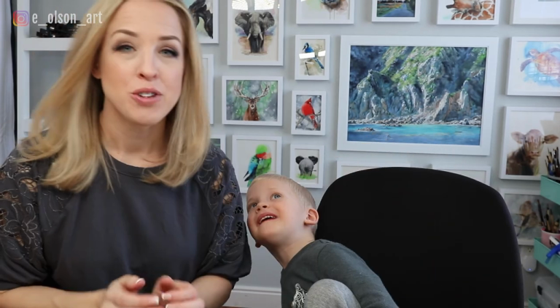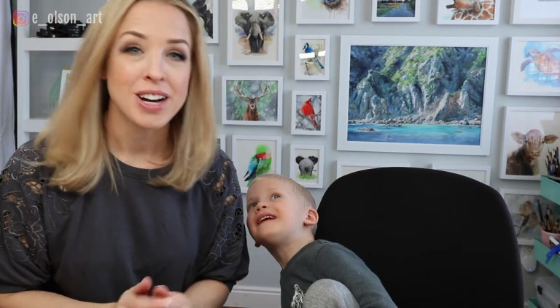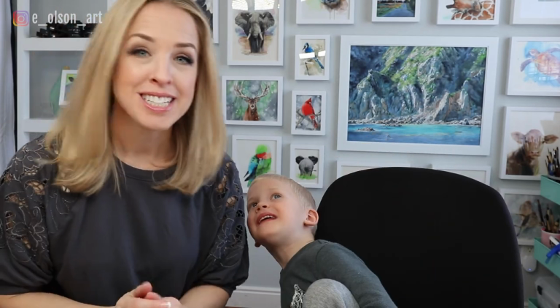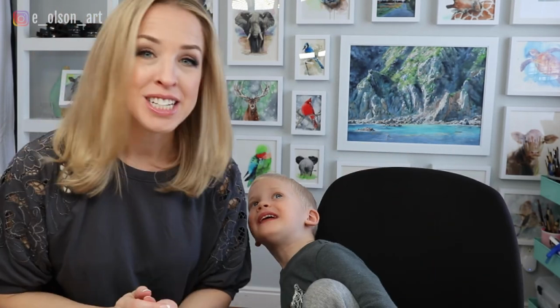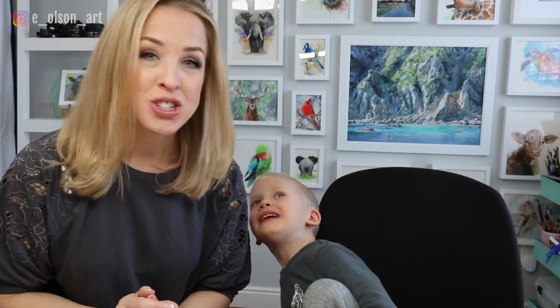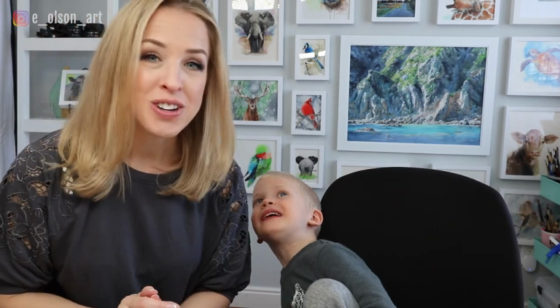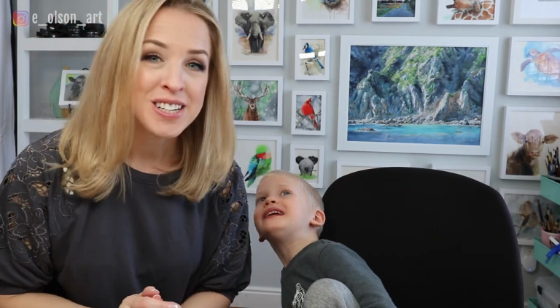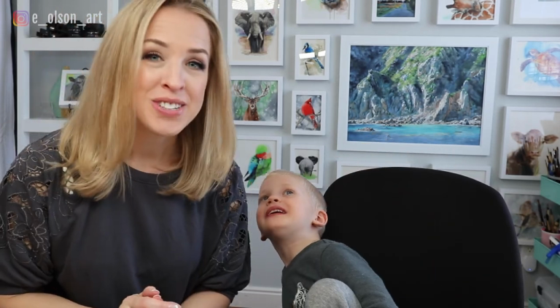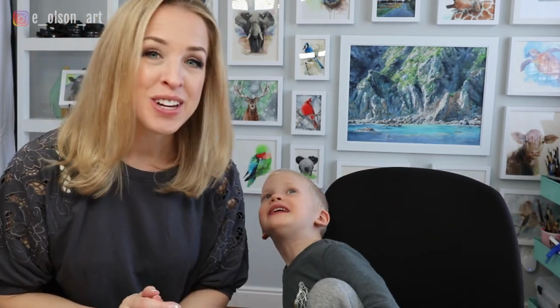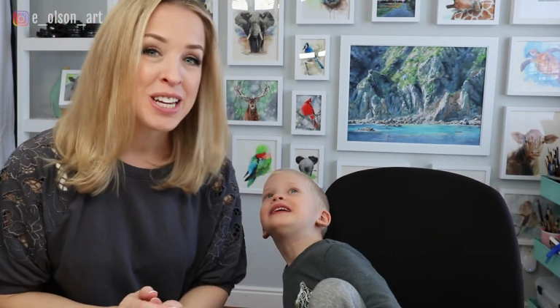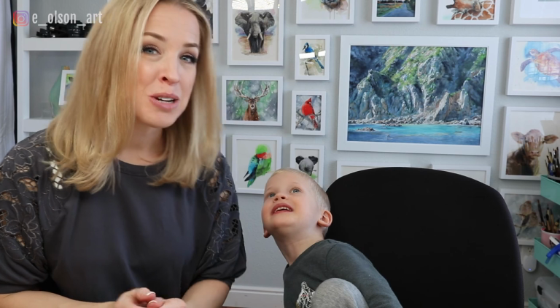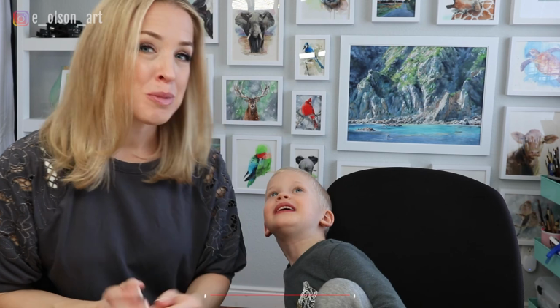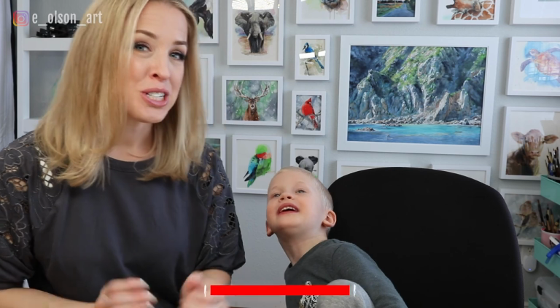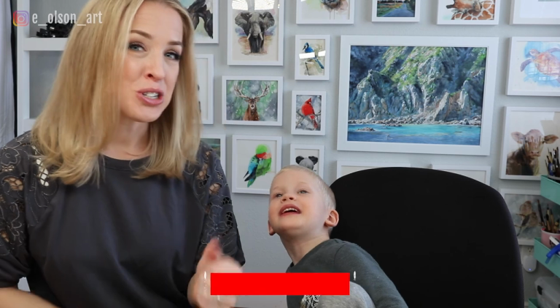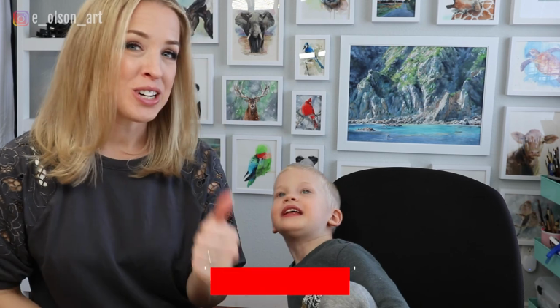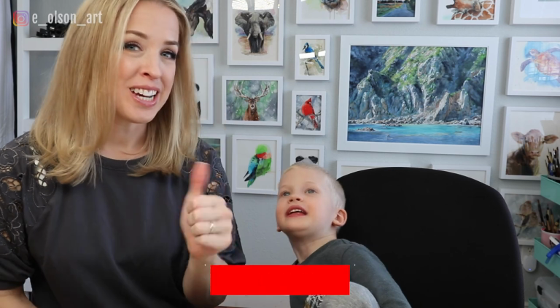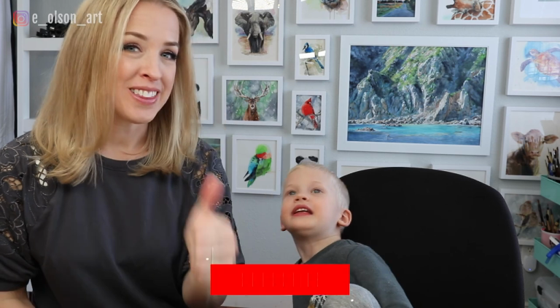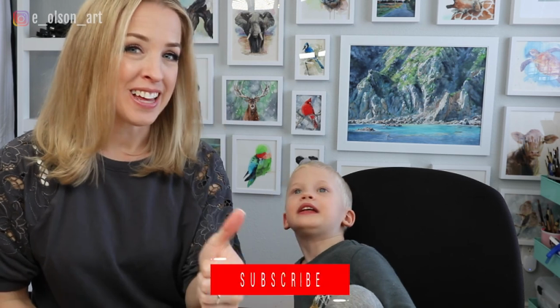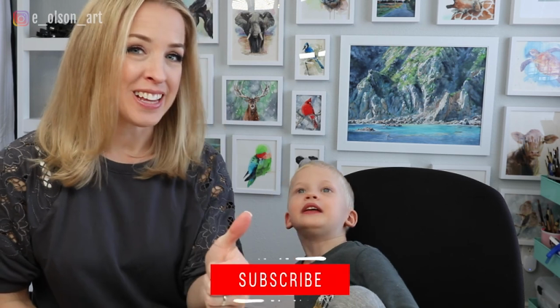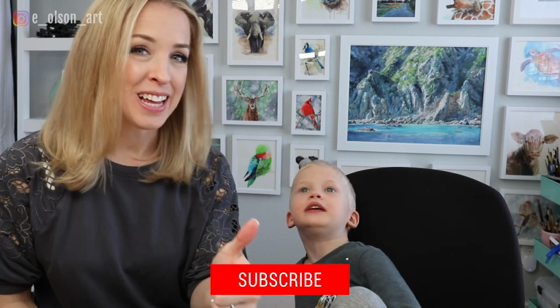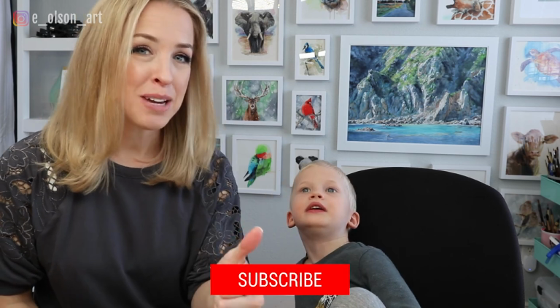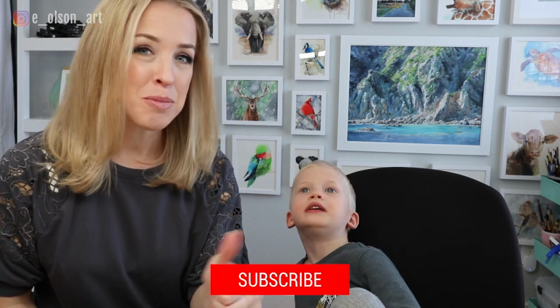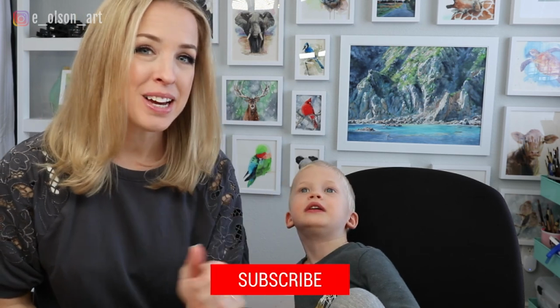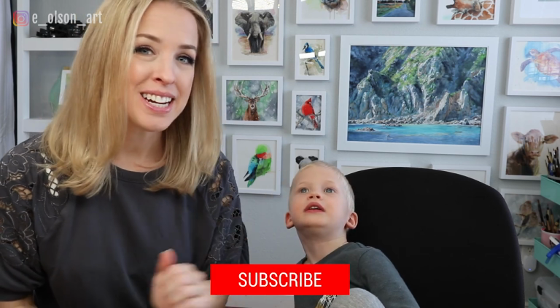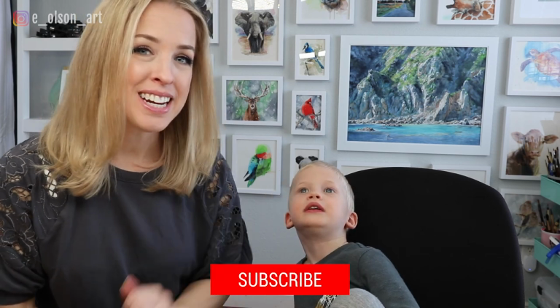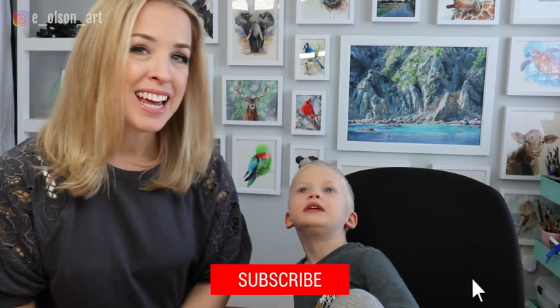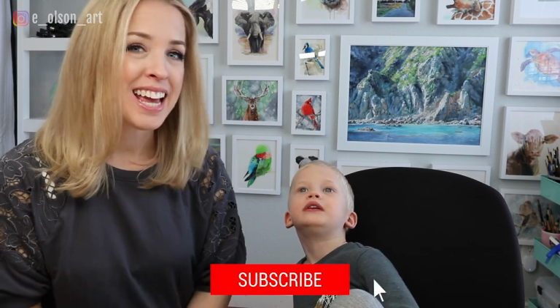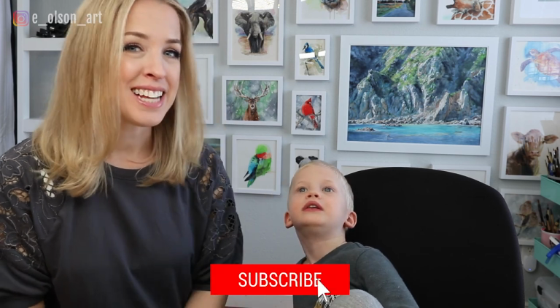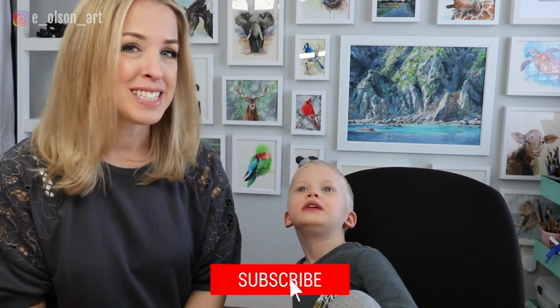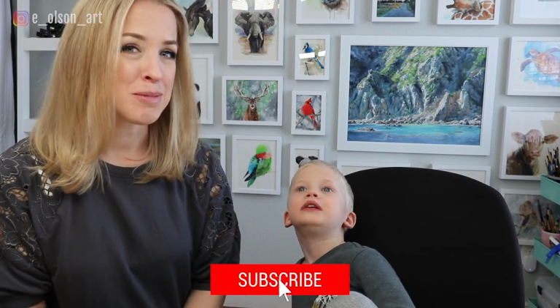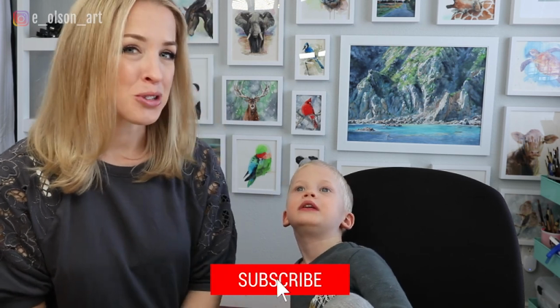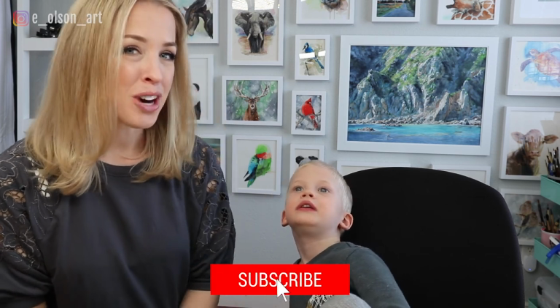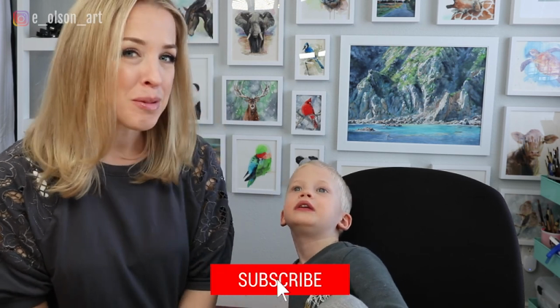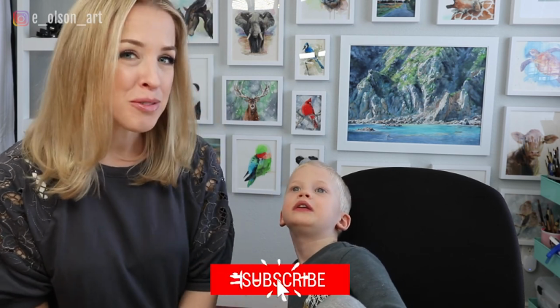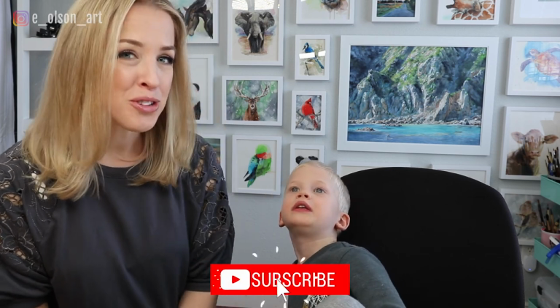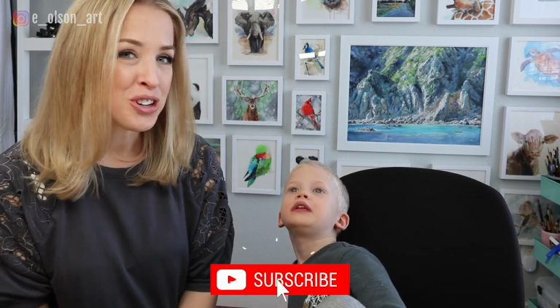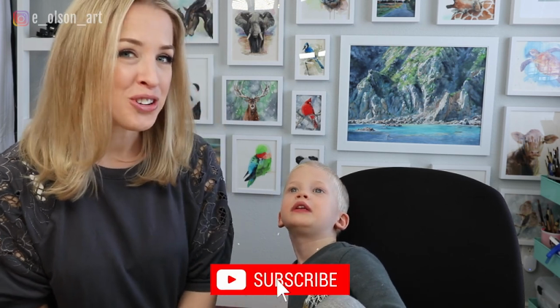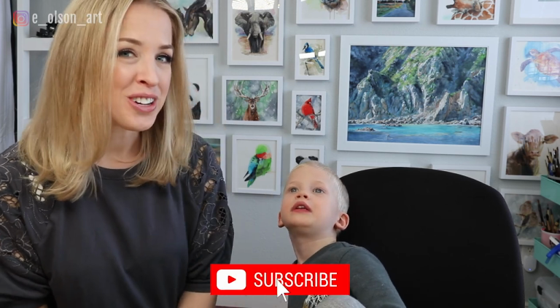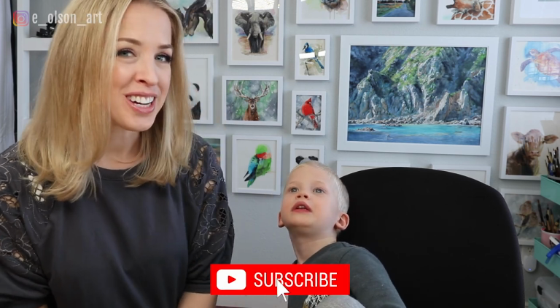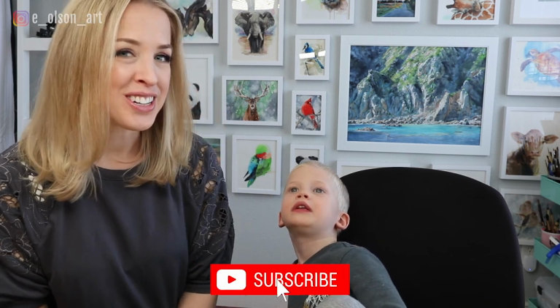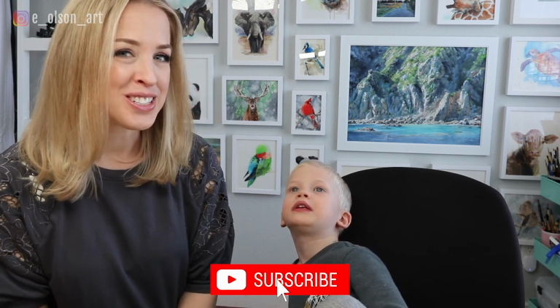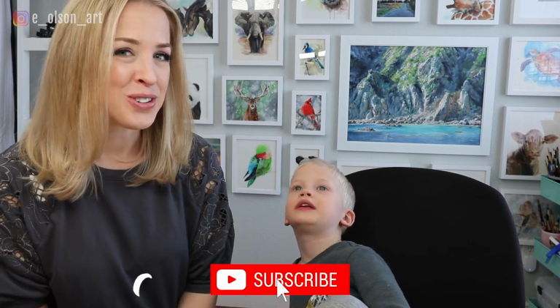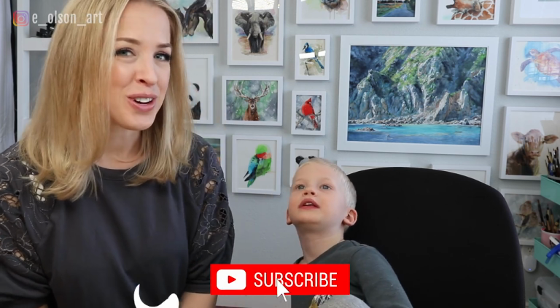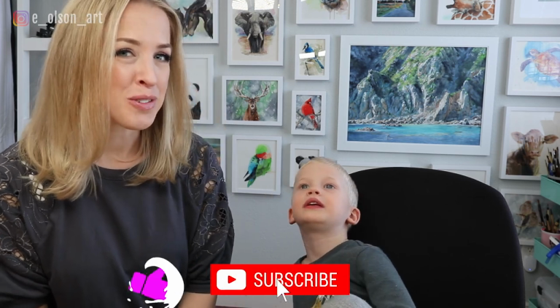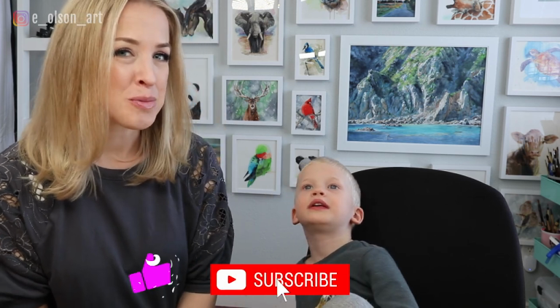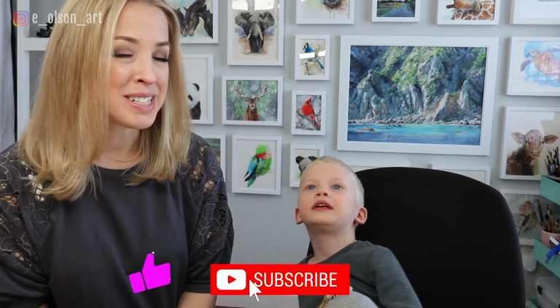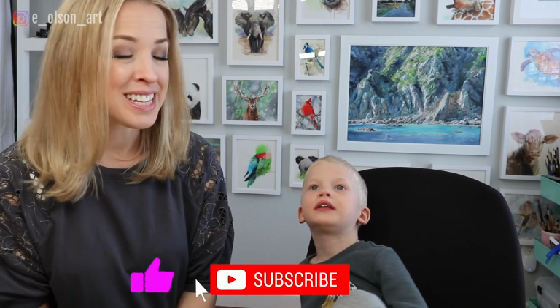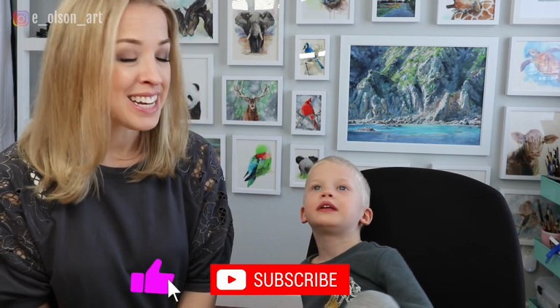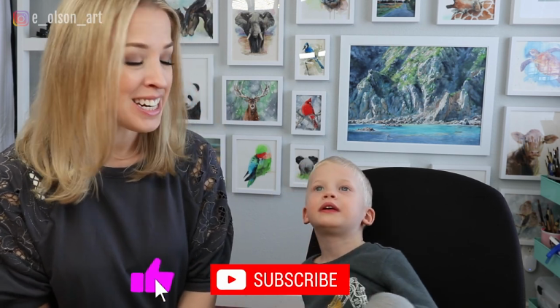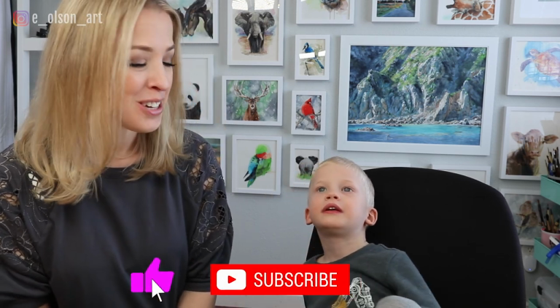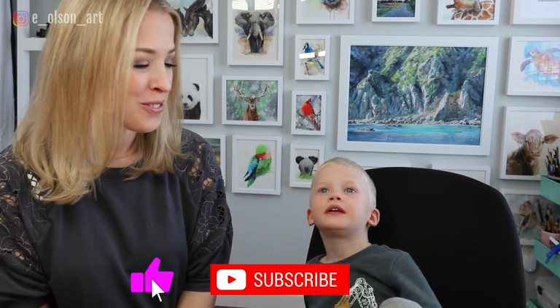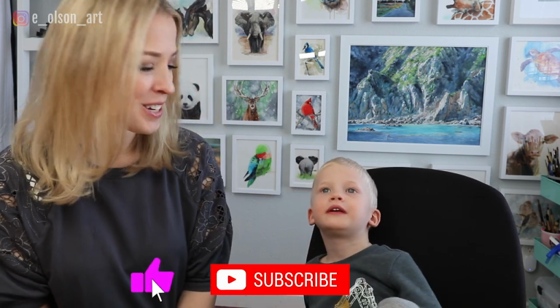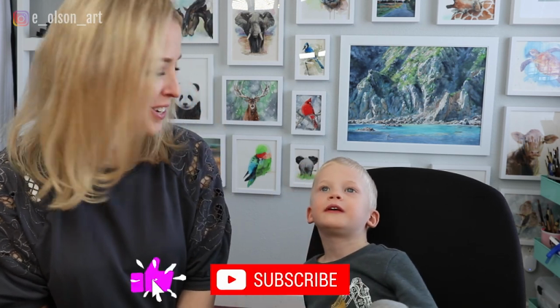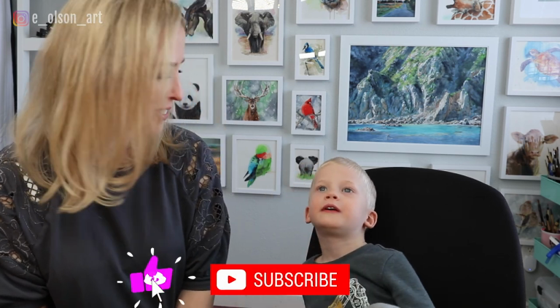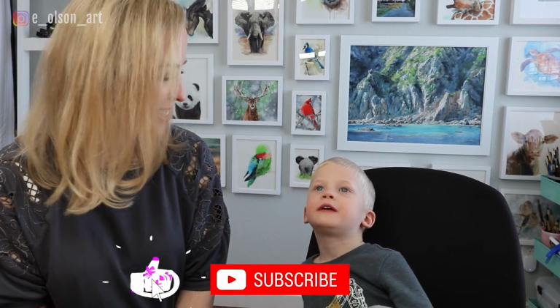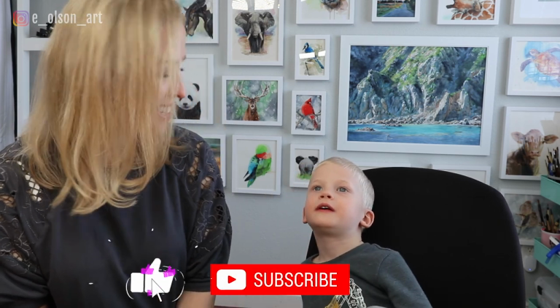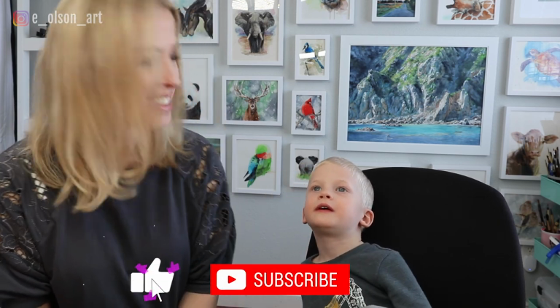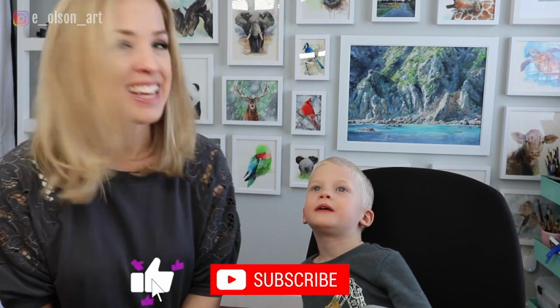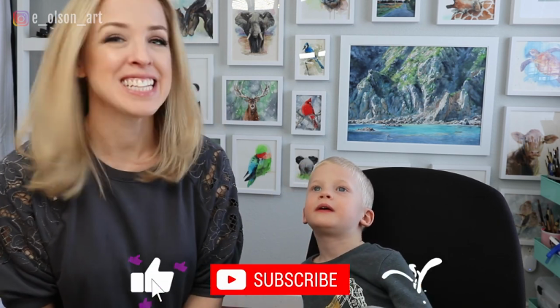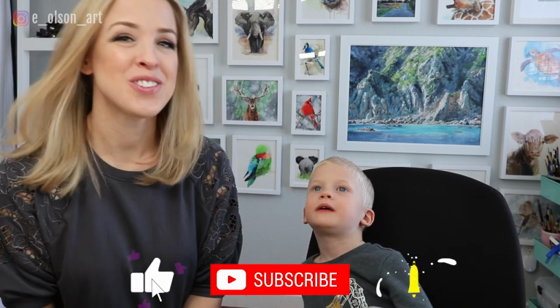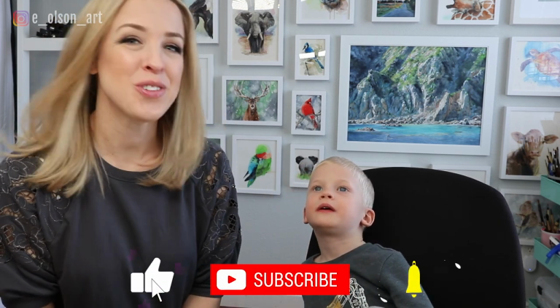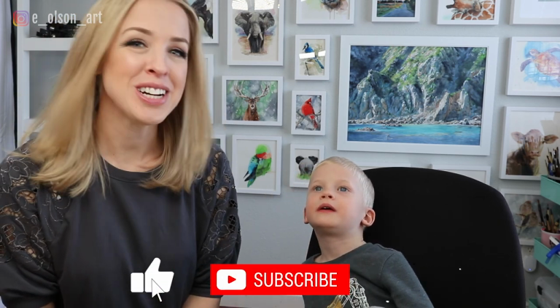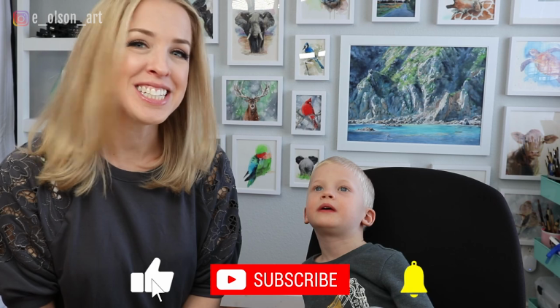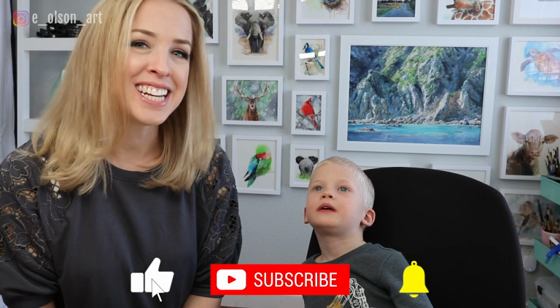If you guys enjoyed this video, be sure to hit that like button and subscribe if you're new here so you never miss any new videos. Thanks for watching.